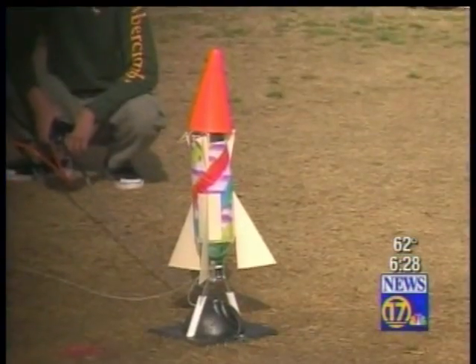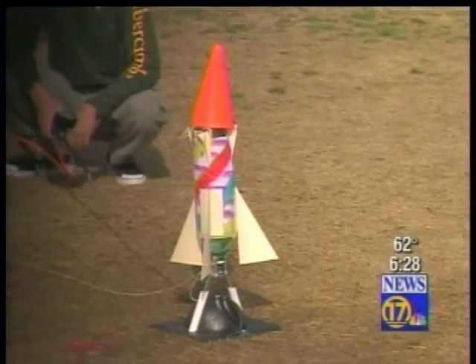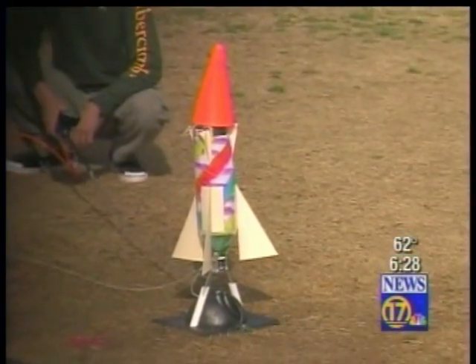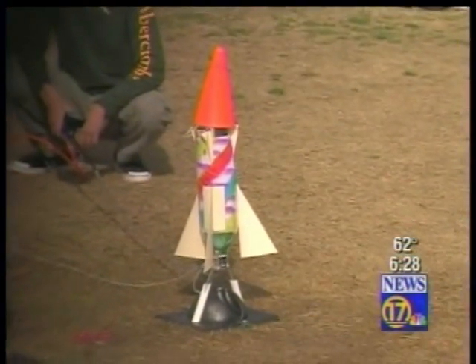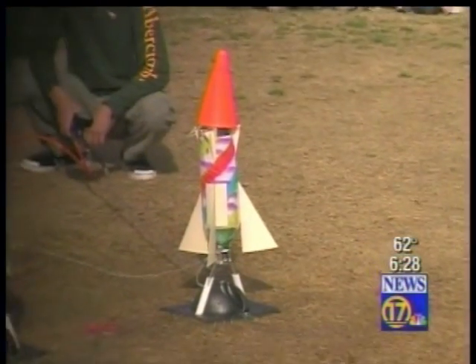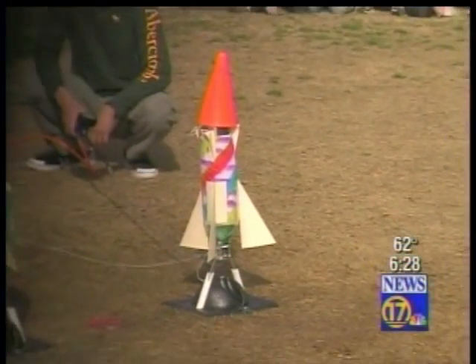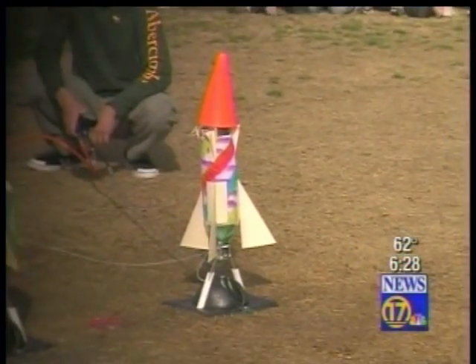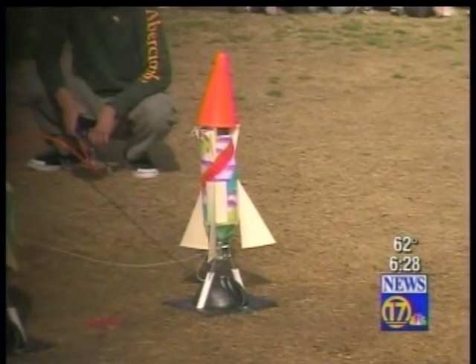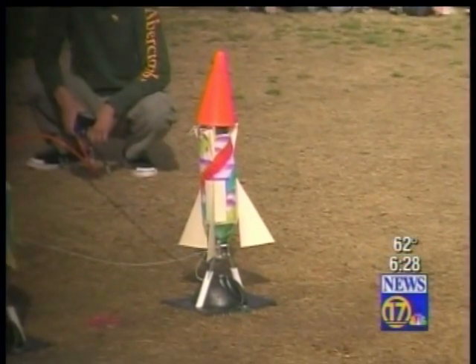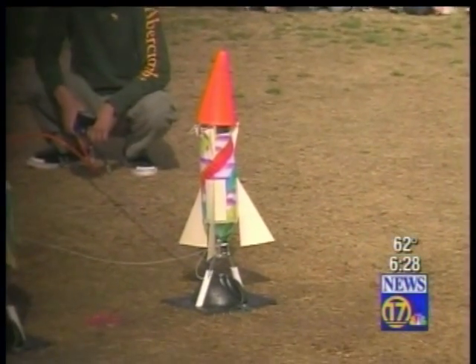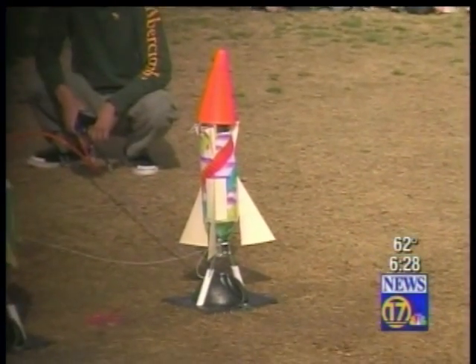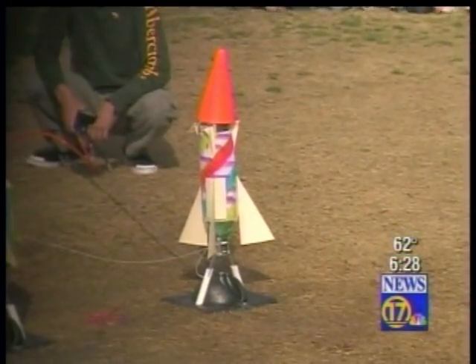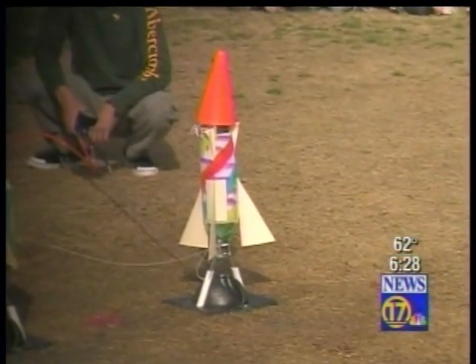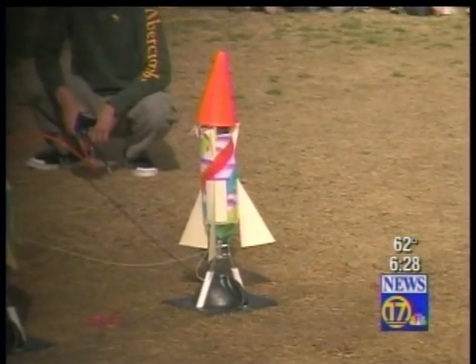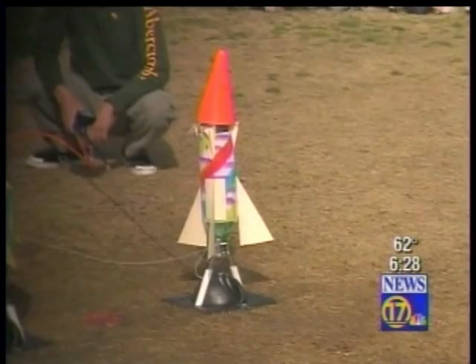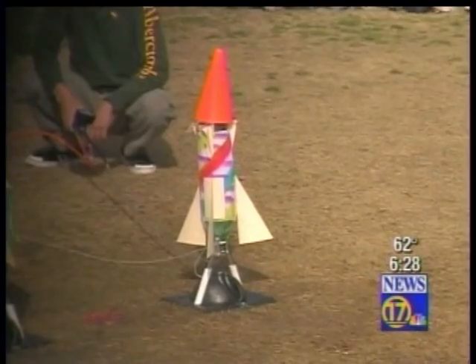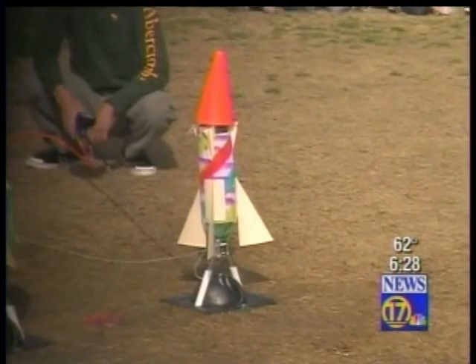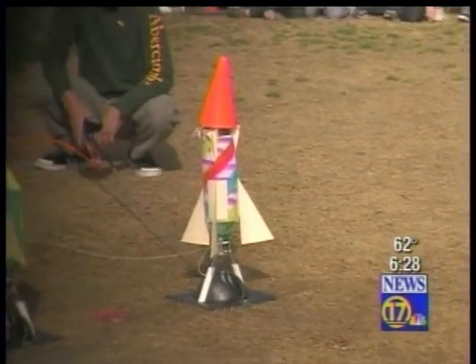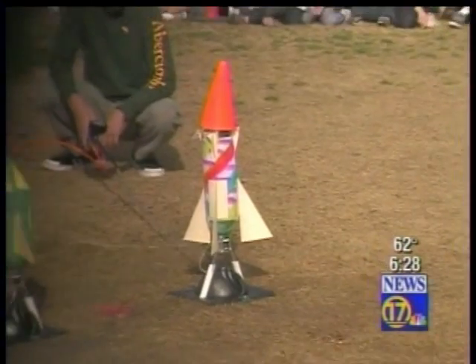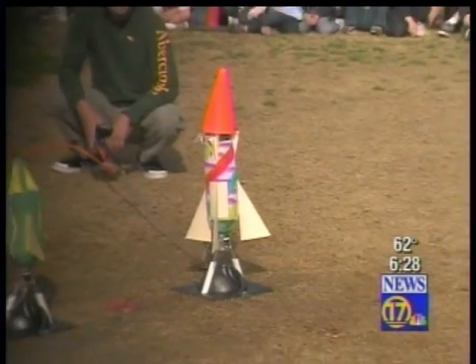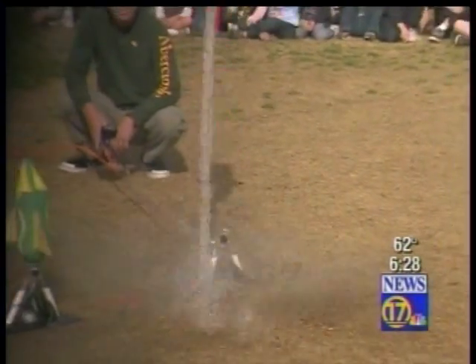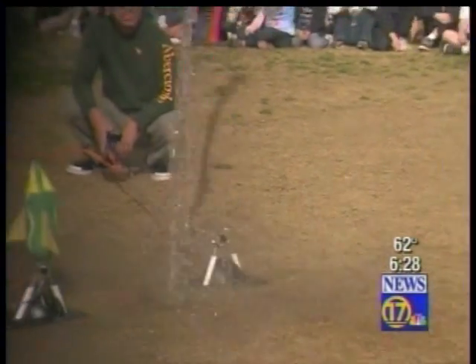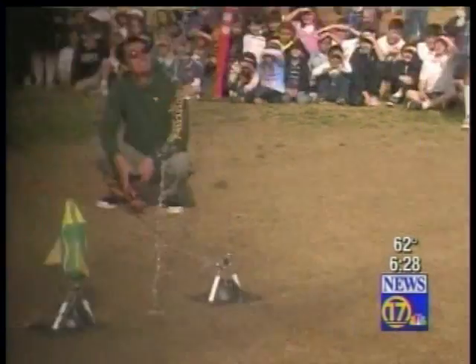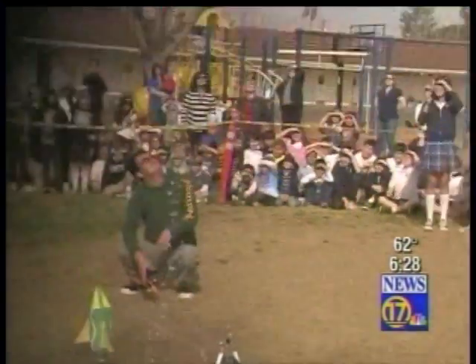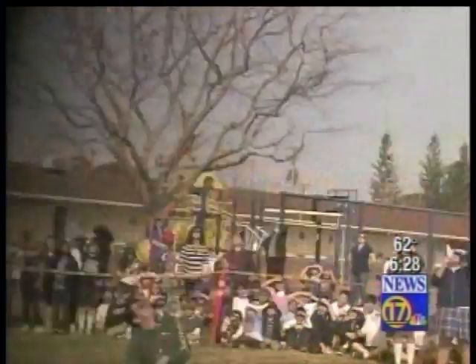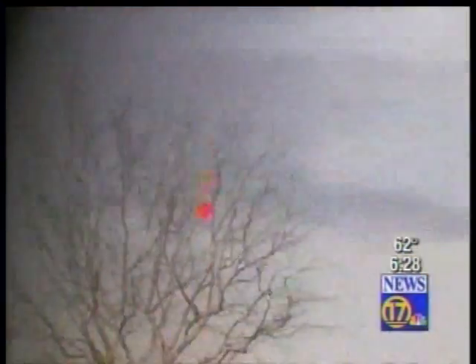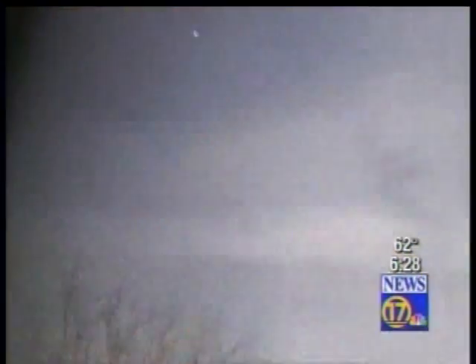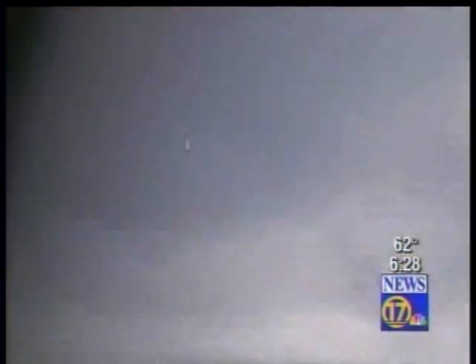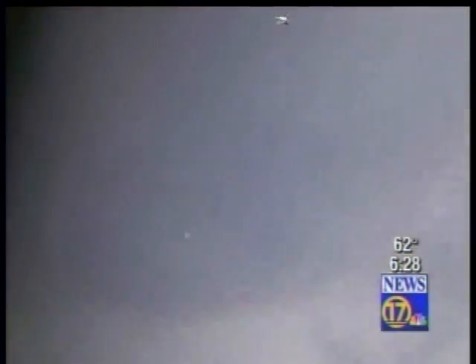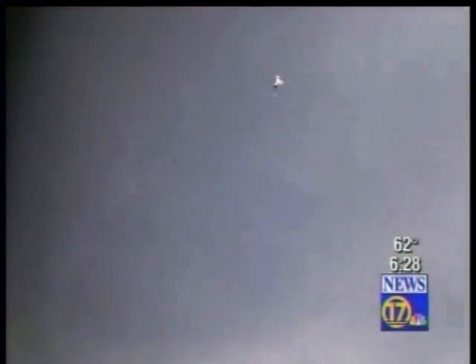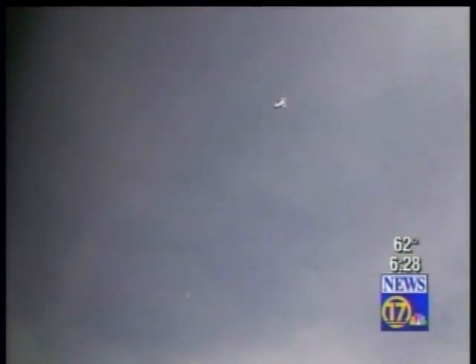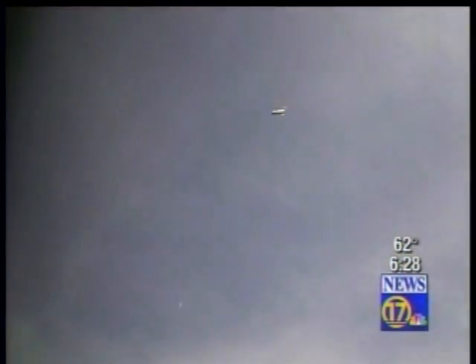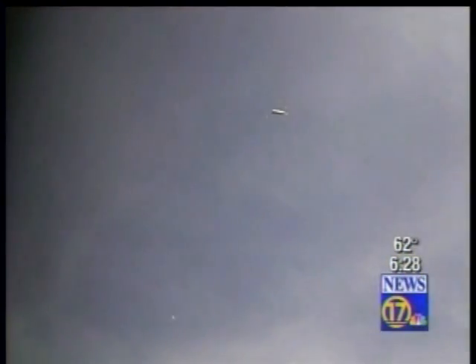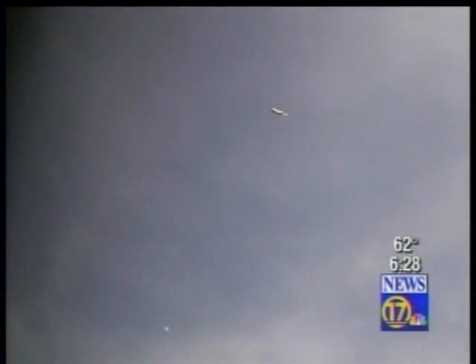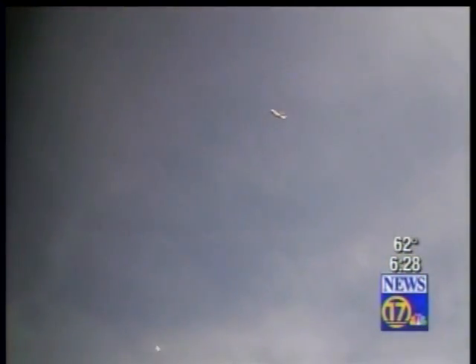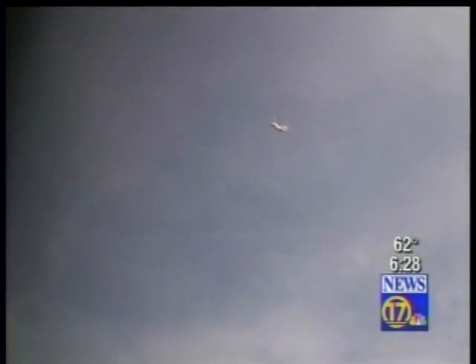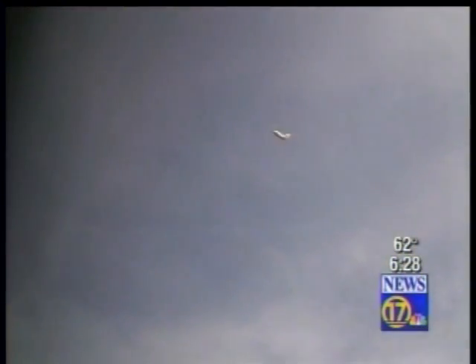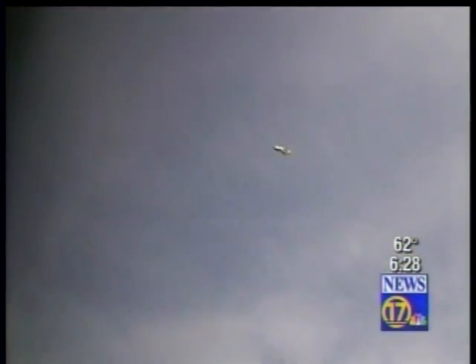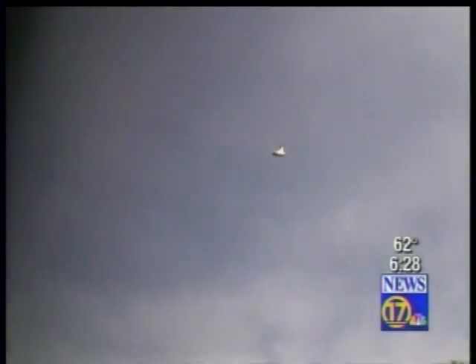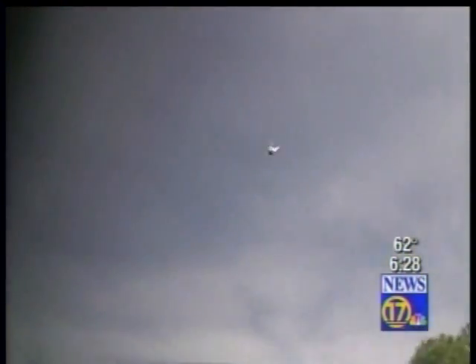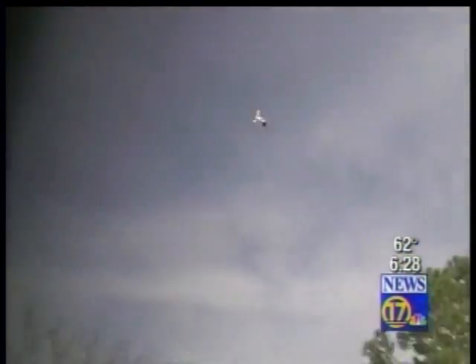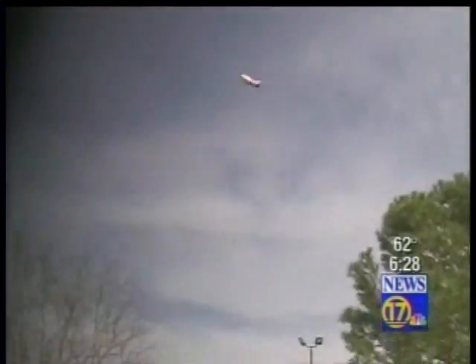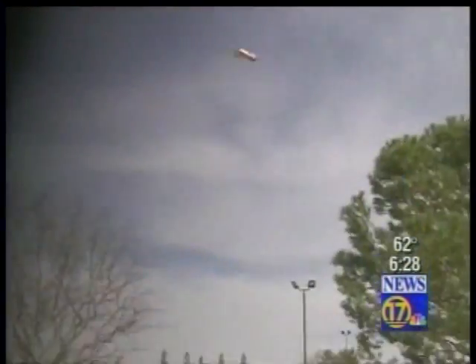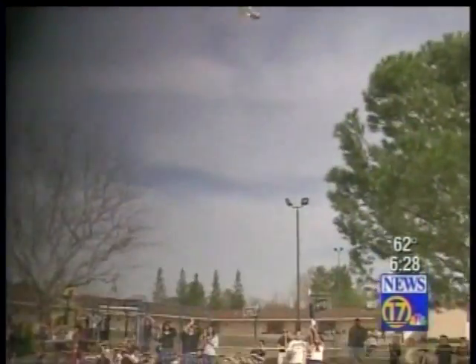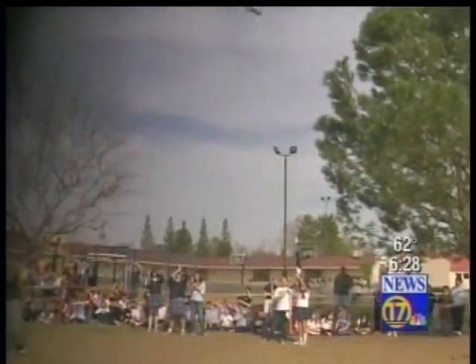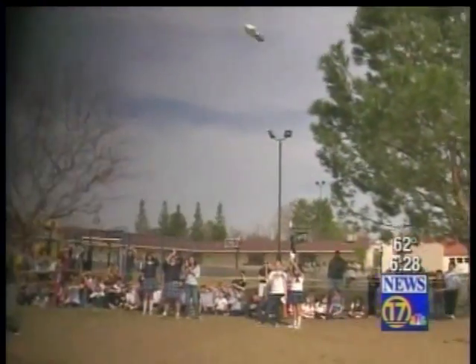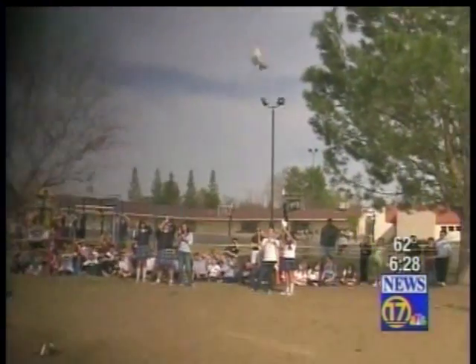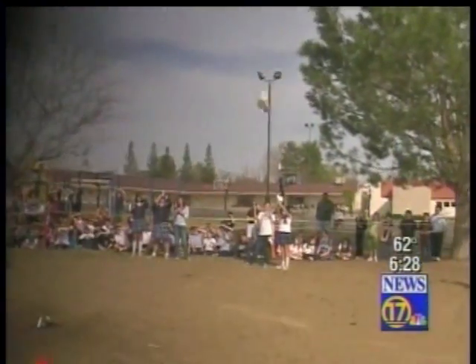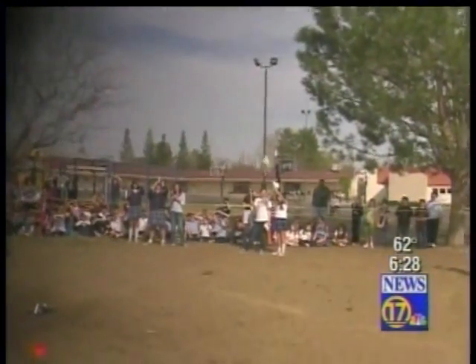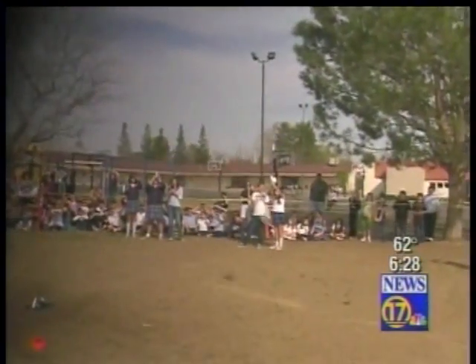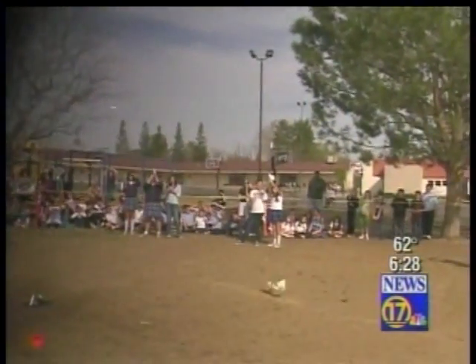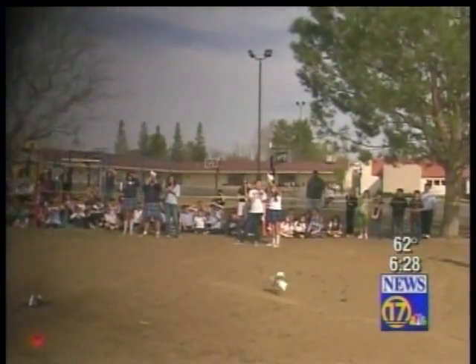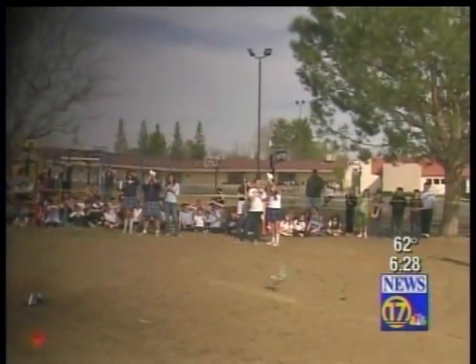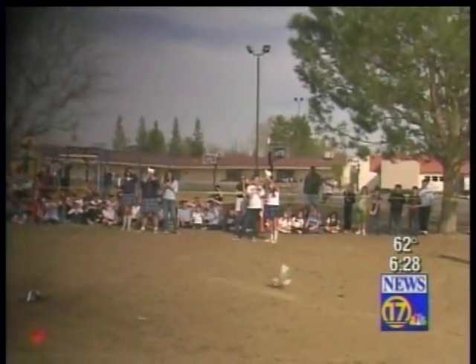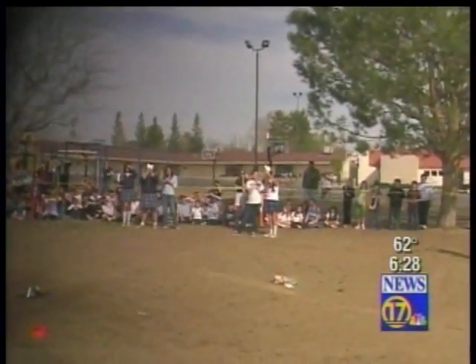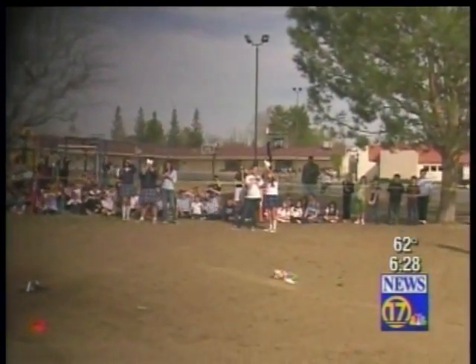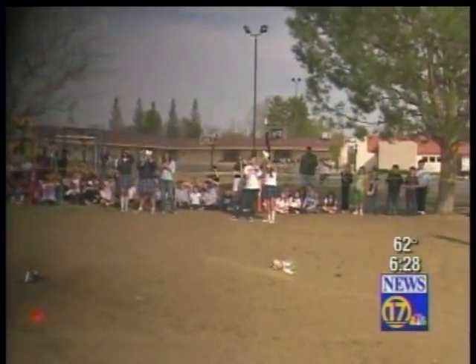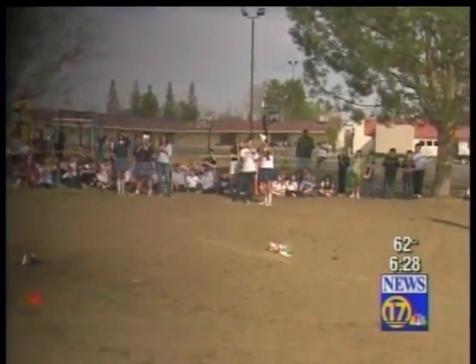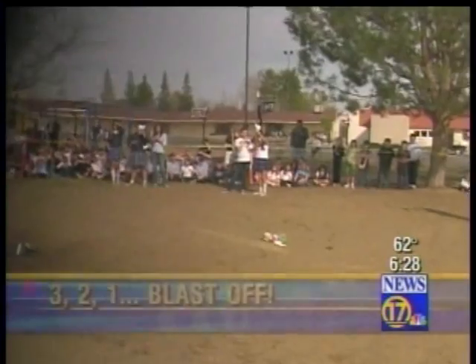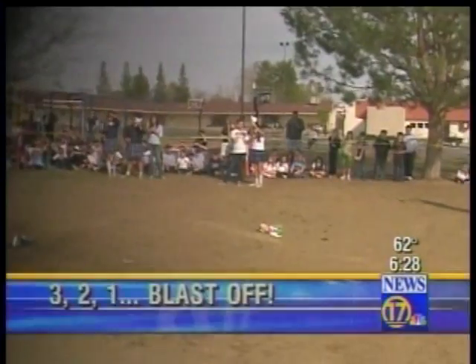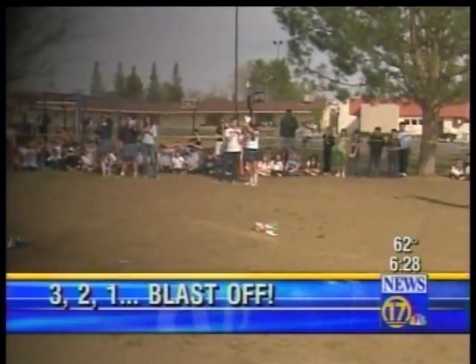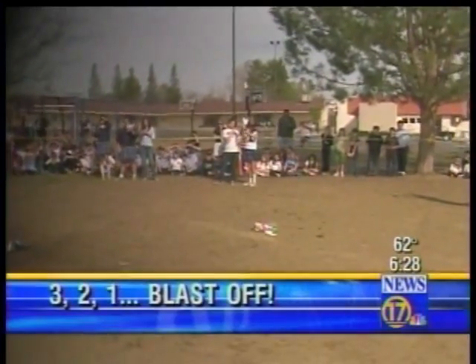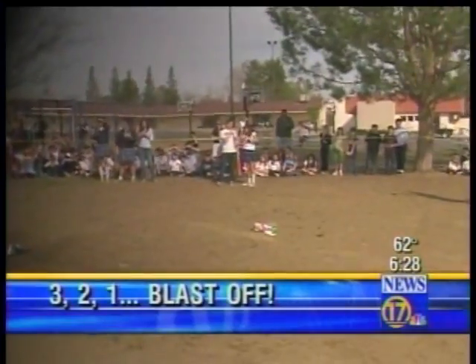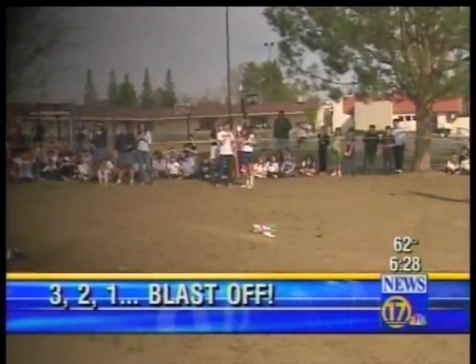Three, two, one! That's a pretty good height on that.